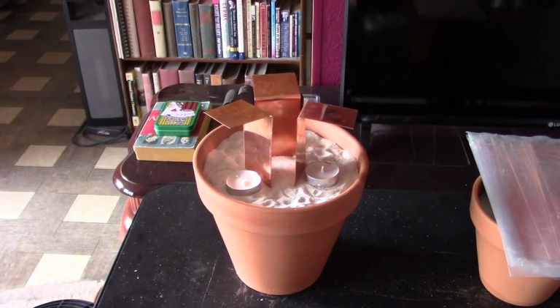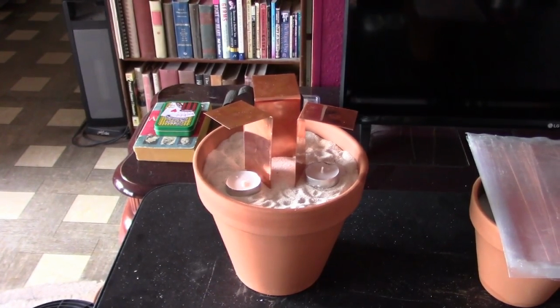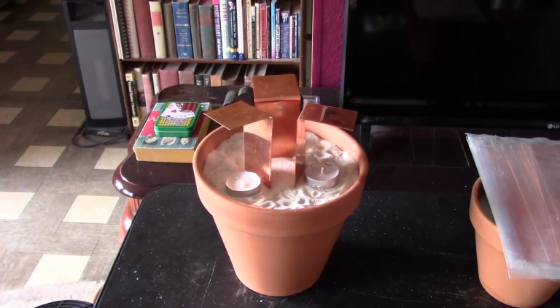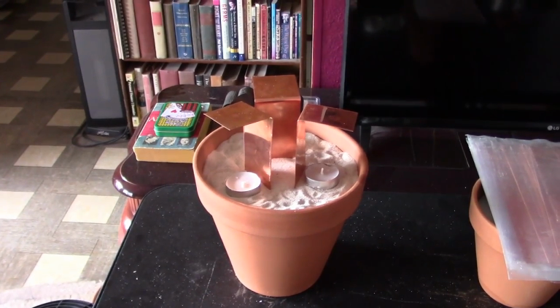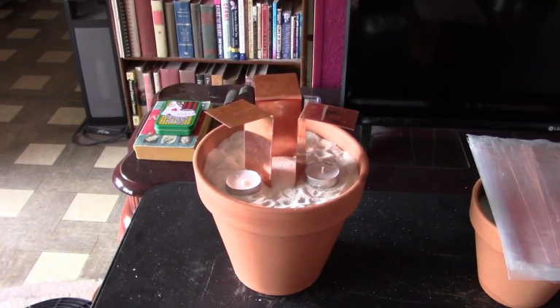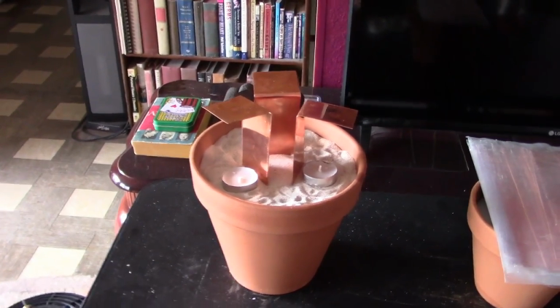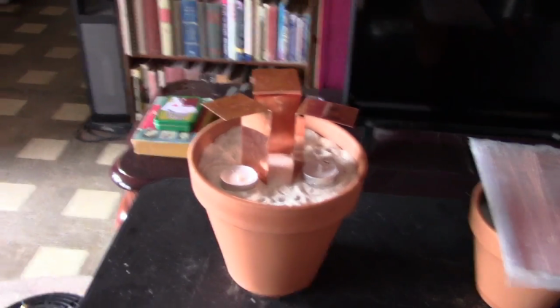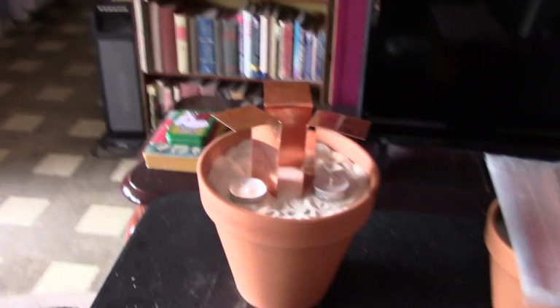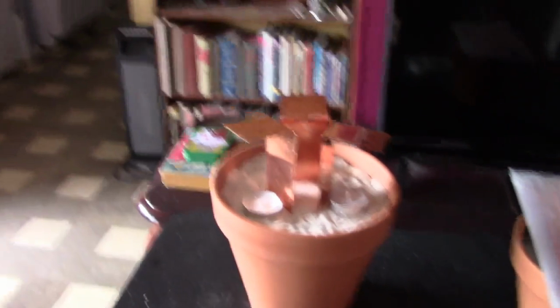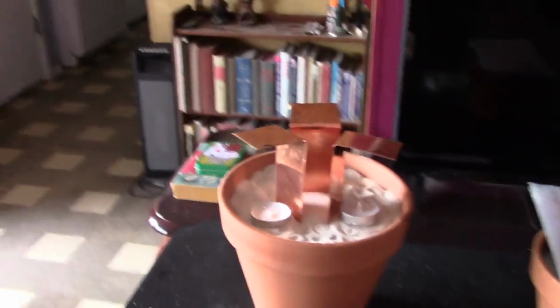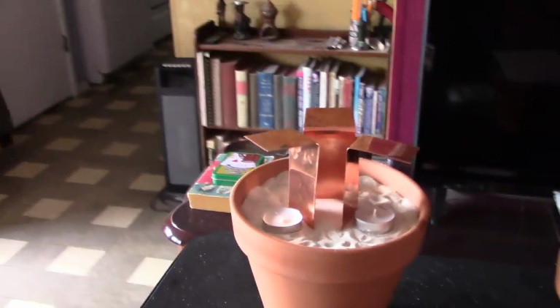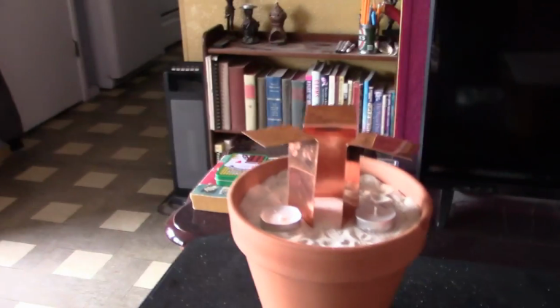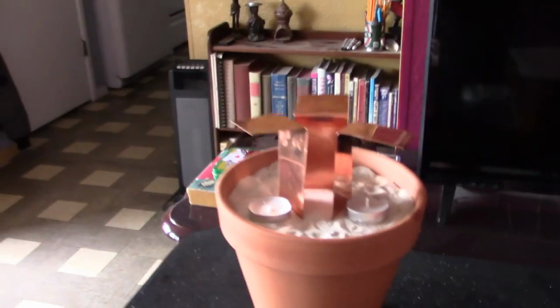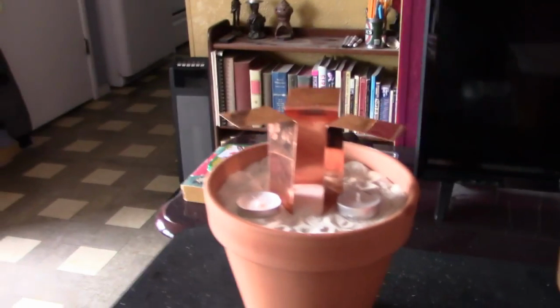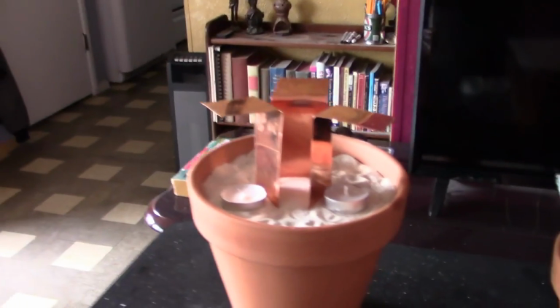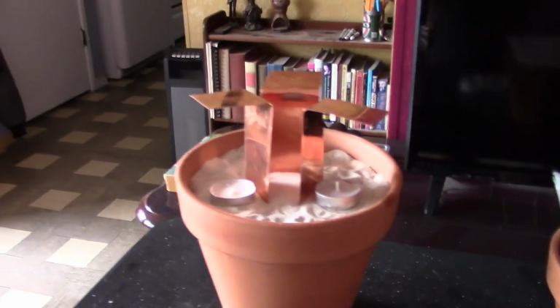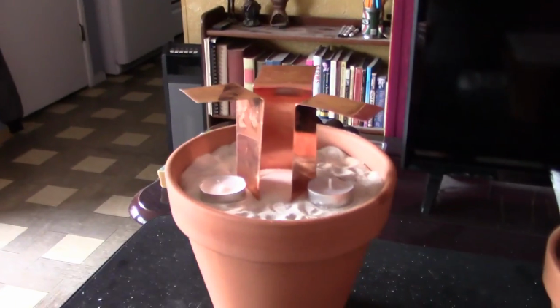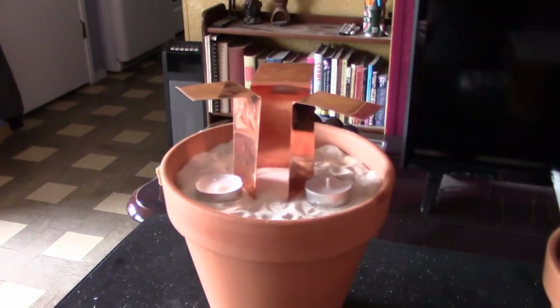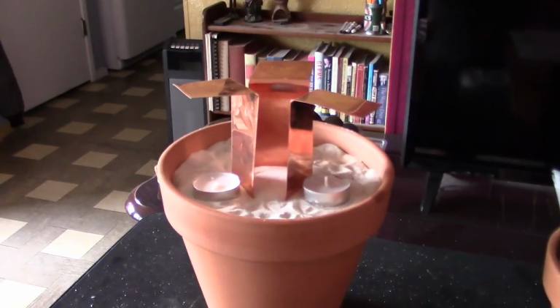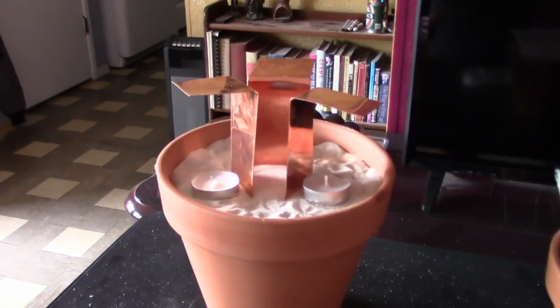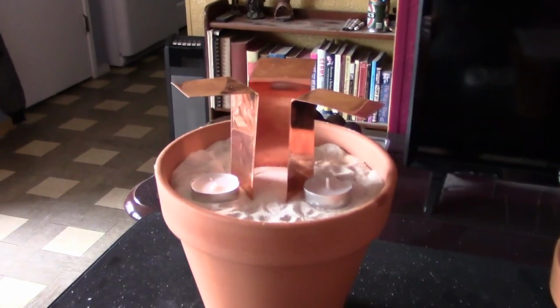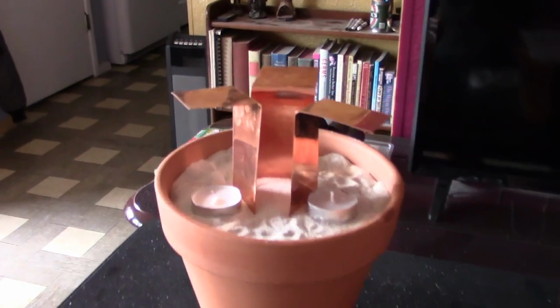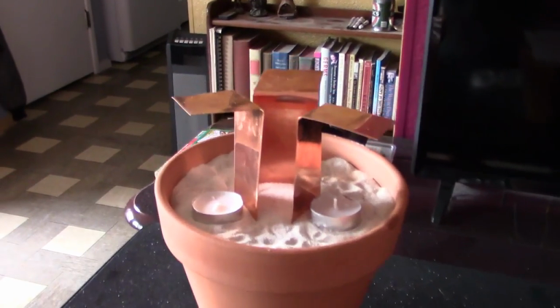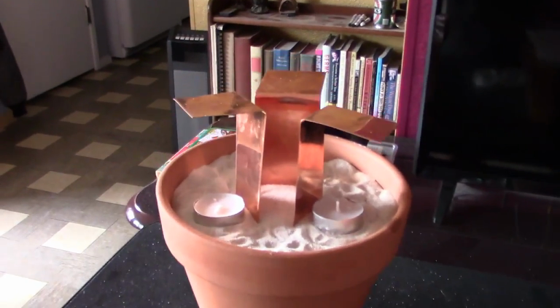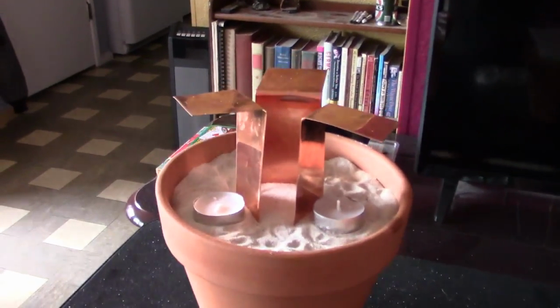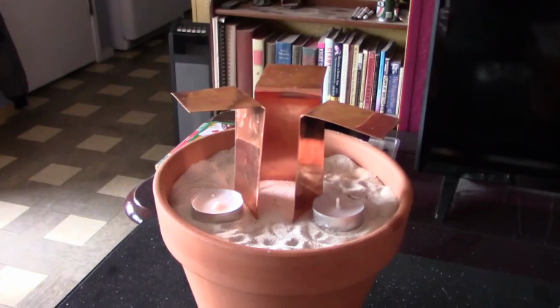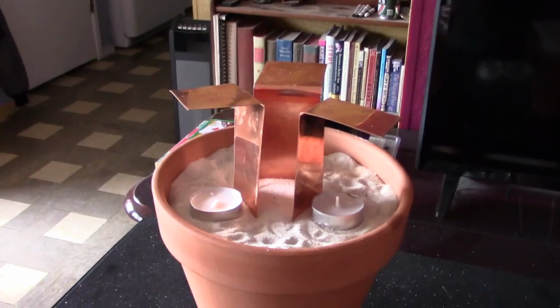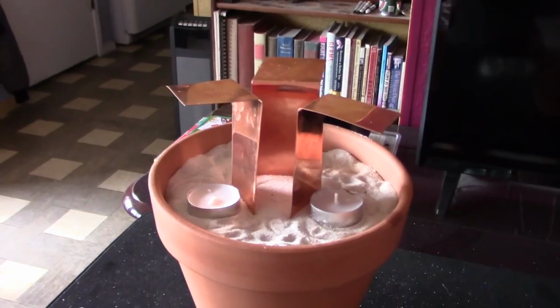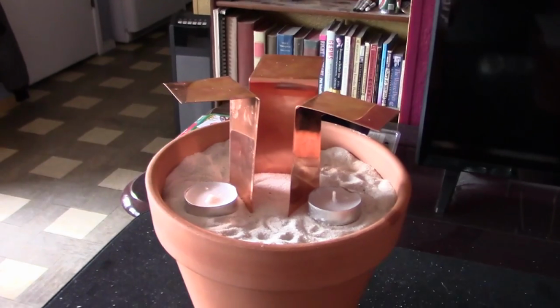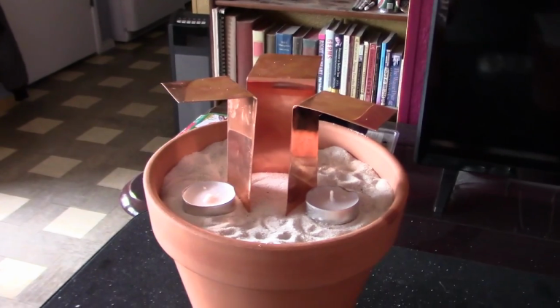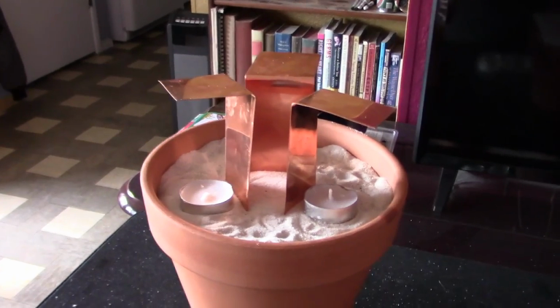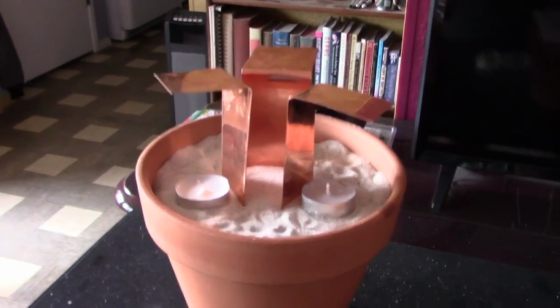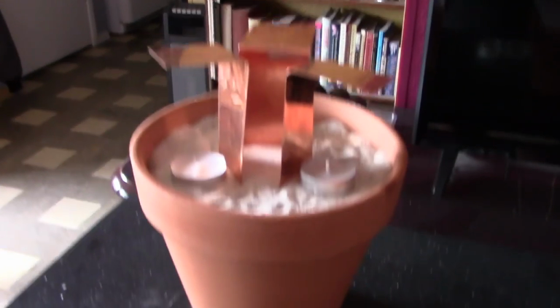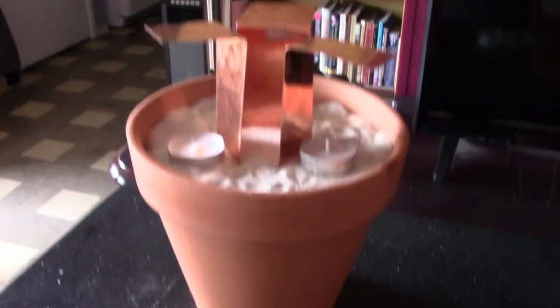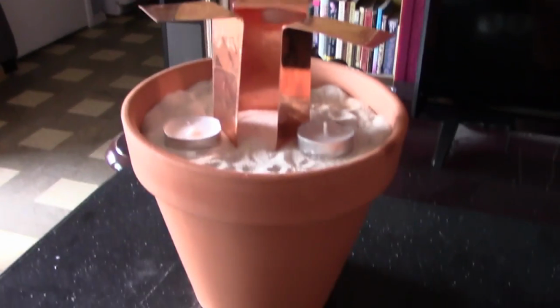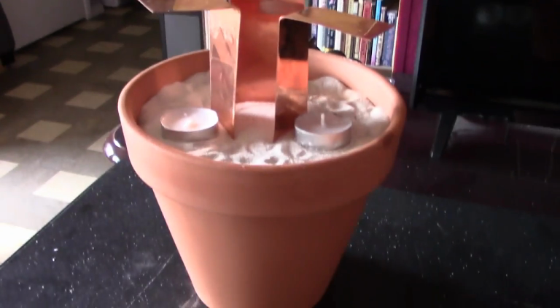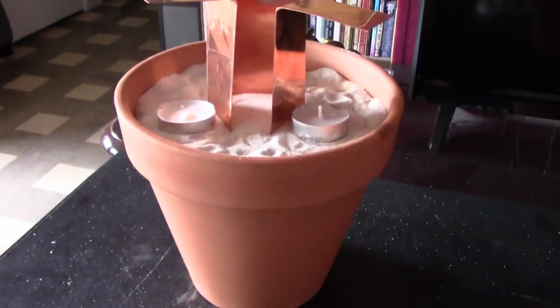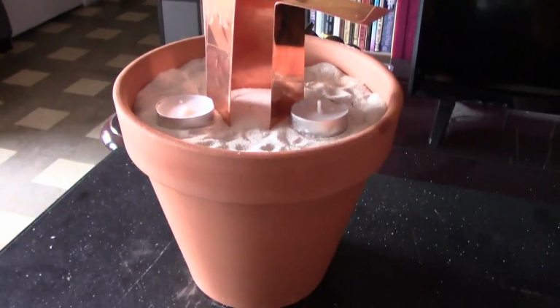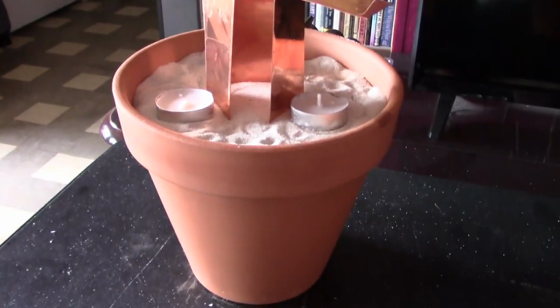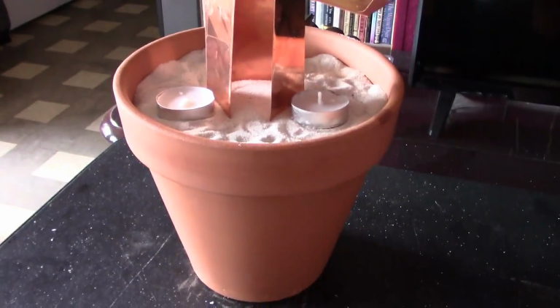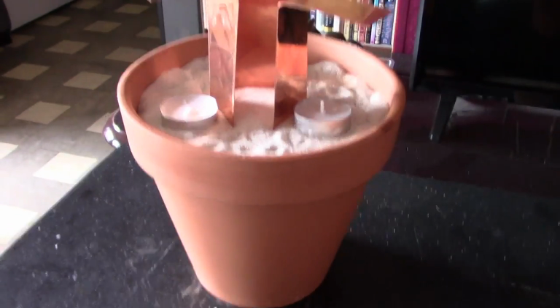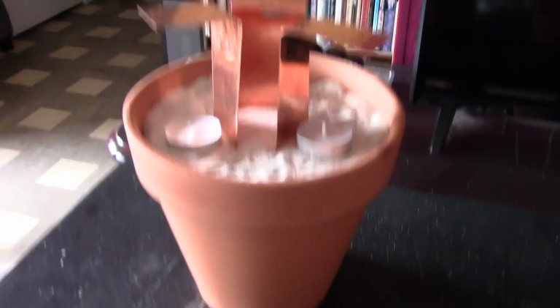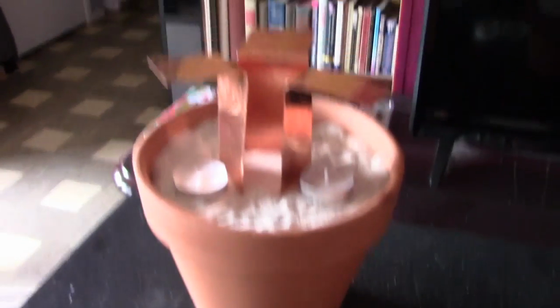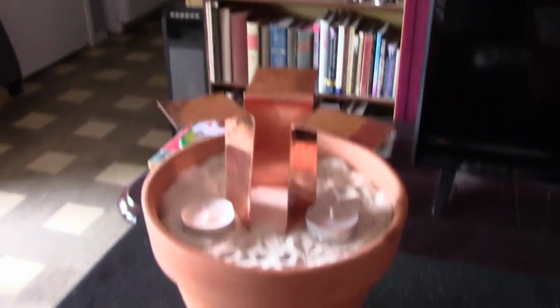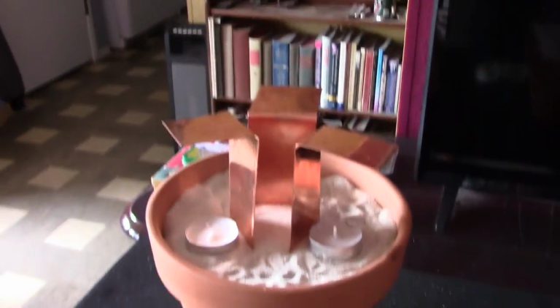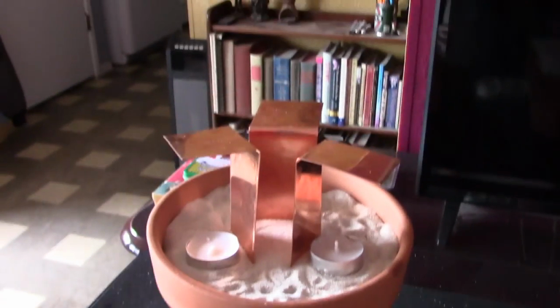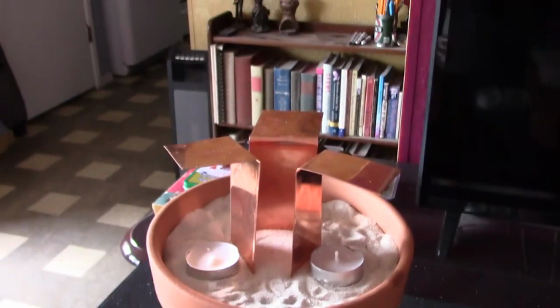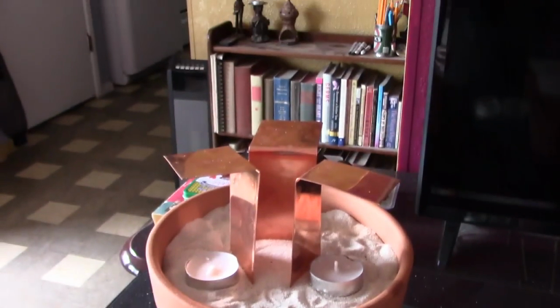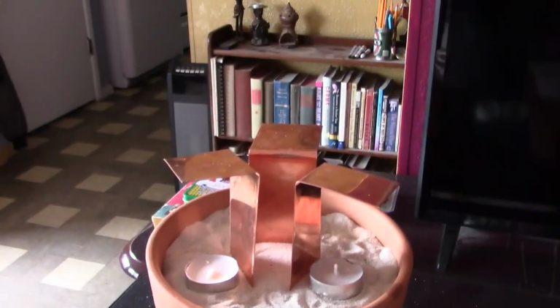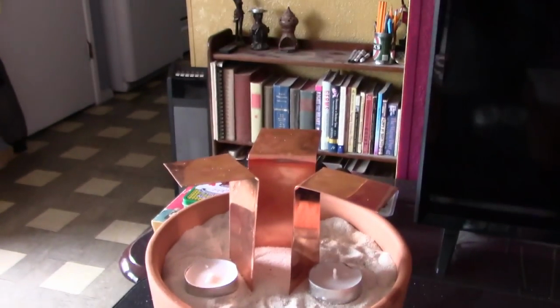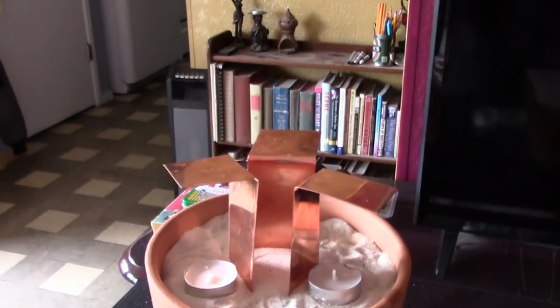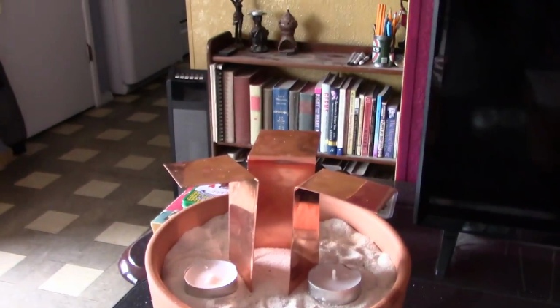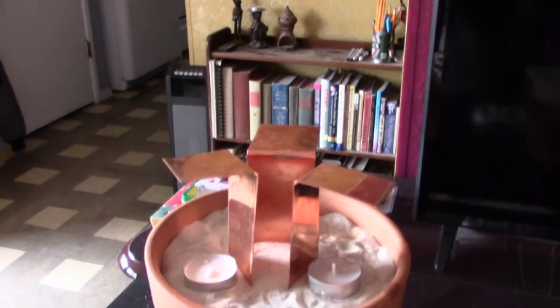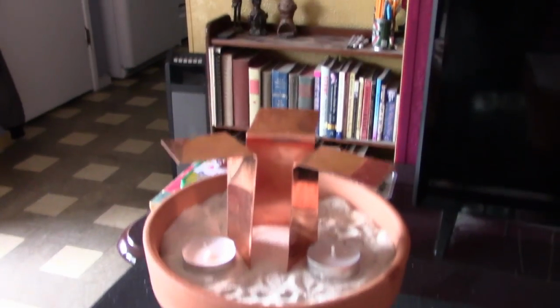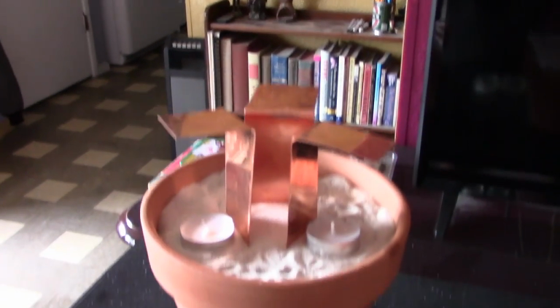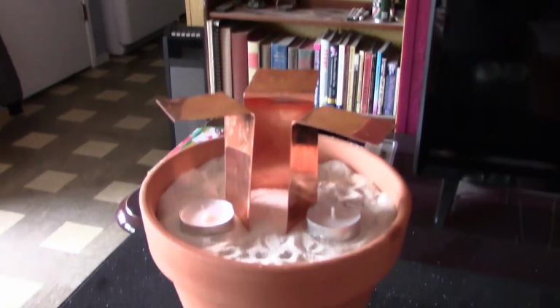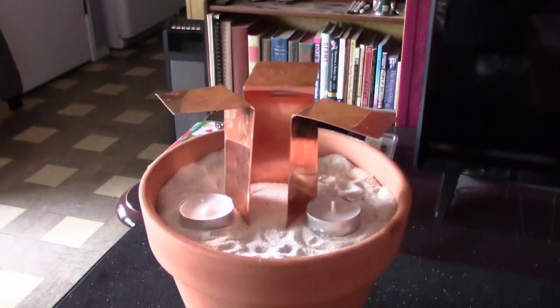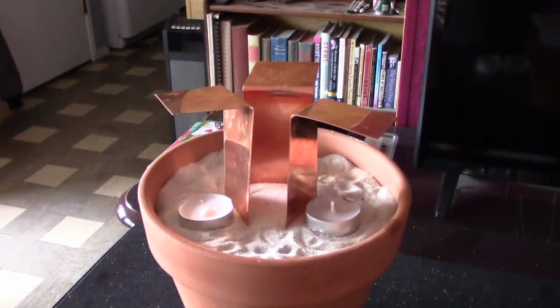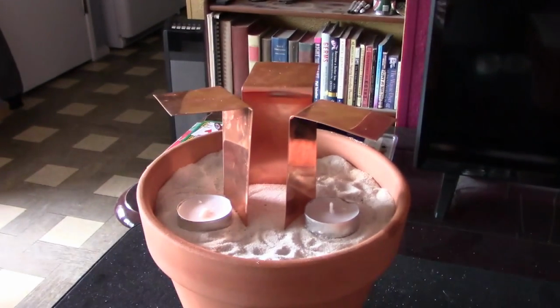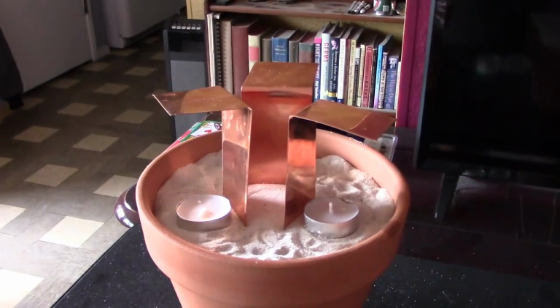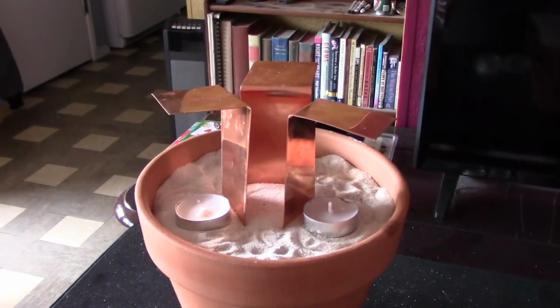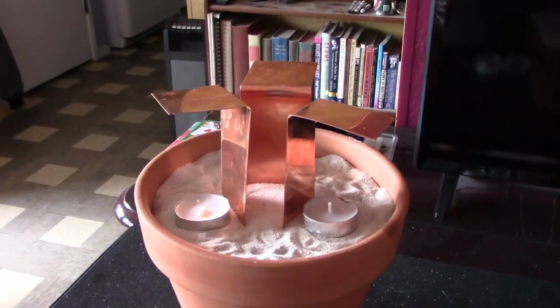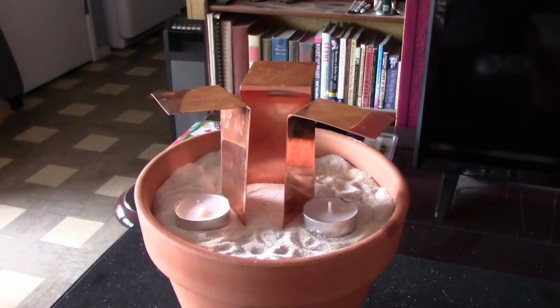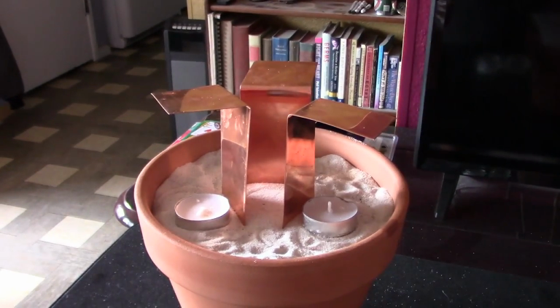Hey there, just a quick vid to show you how to make this awesome three-light tea light with sand, clay pot, and copper strip radiant air heater.